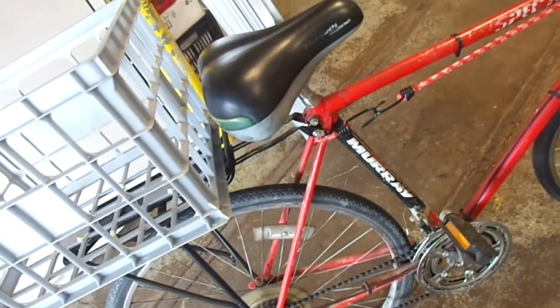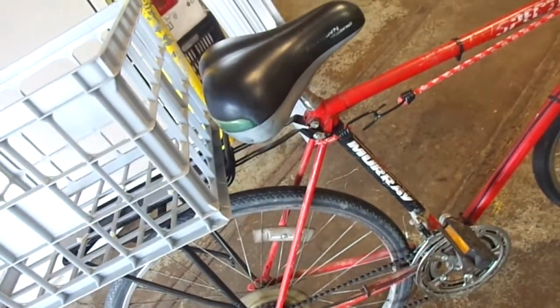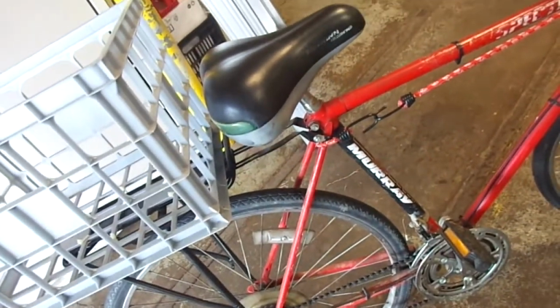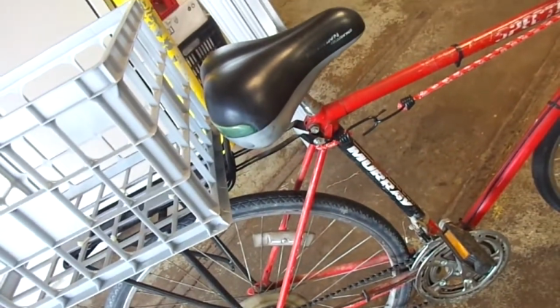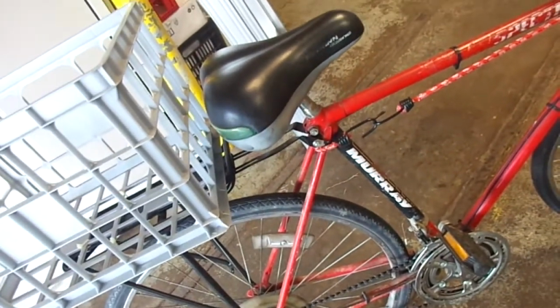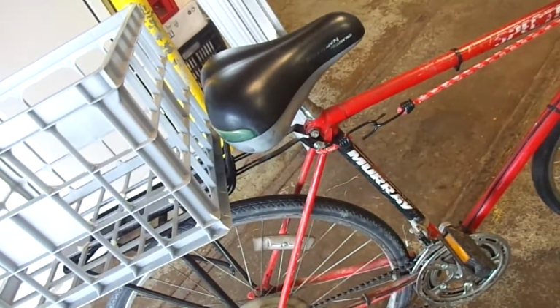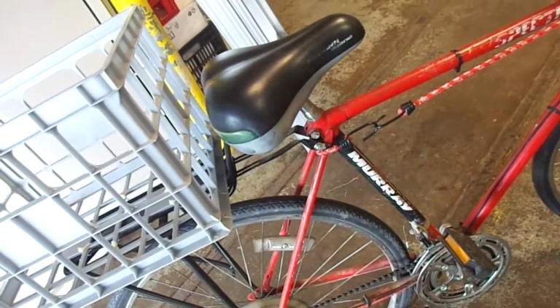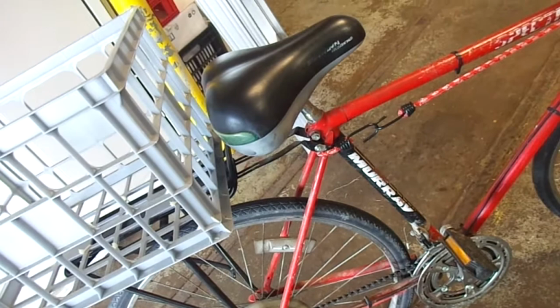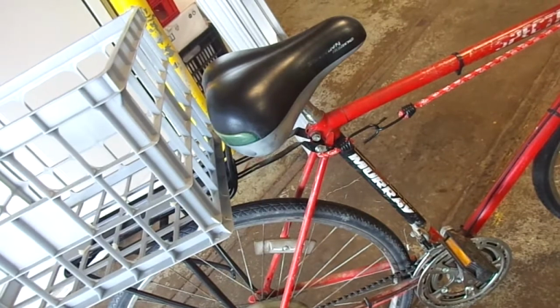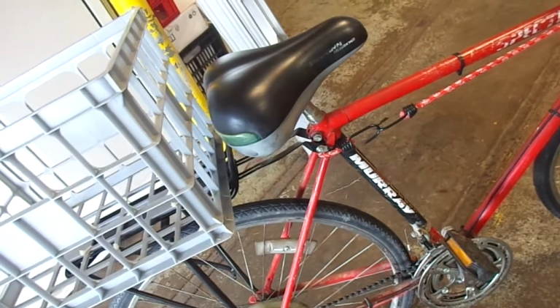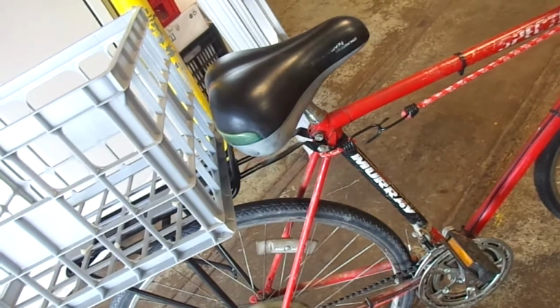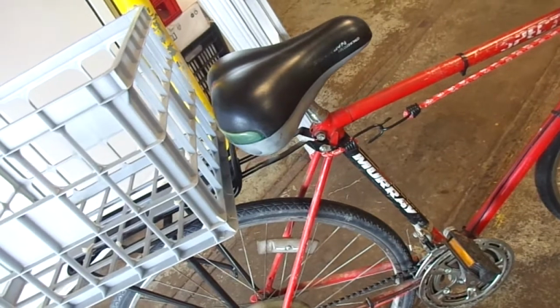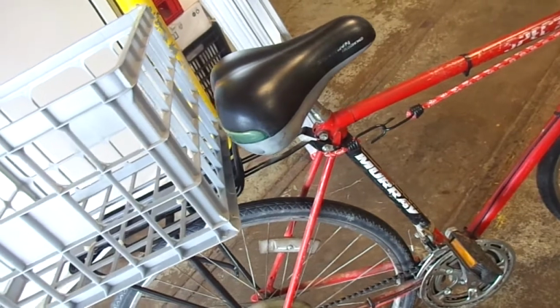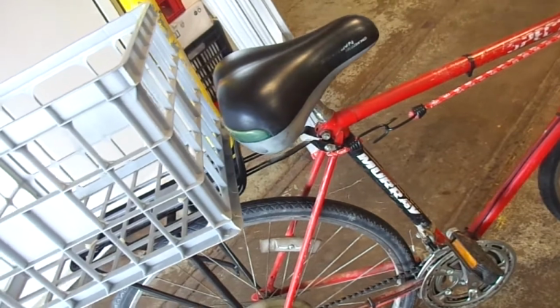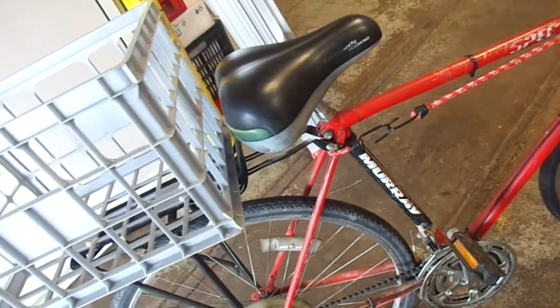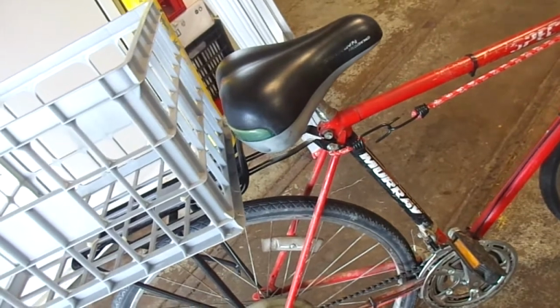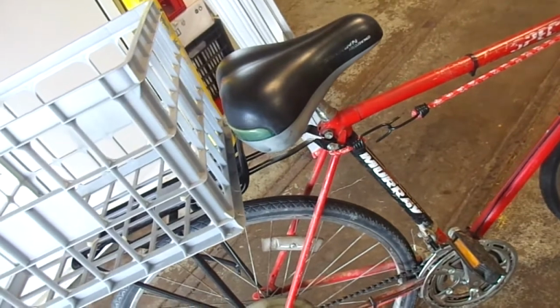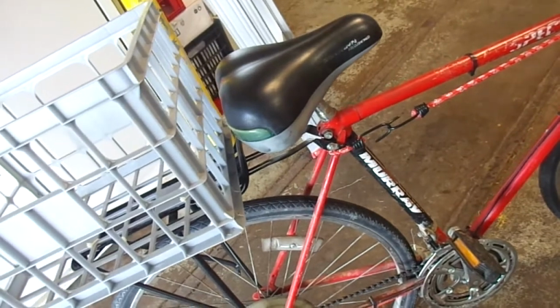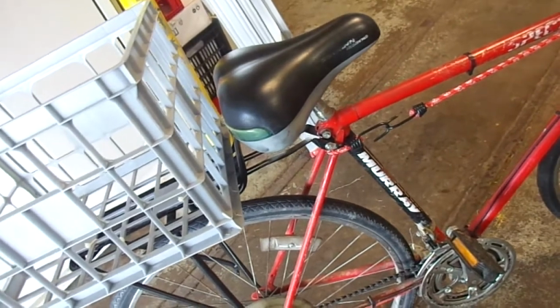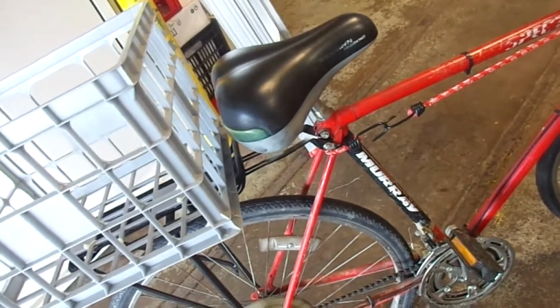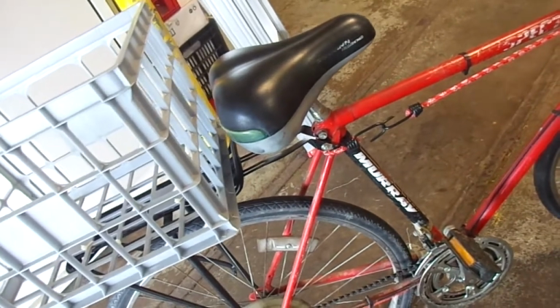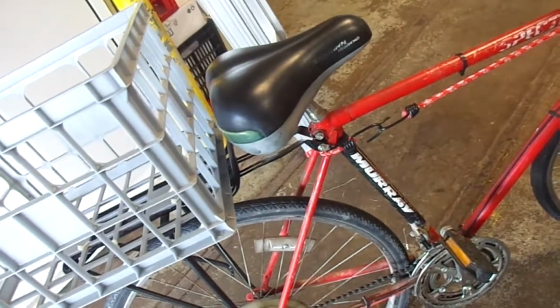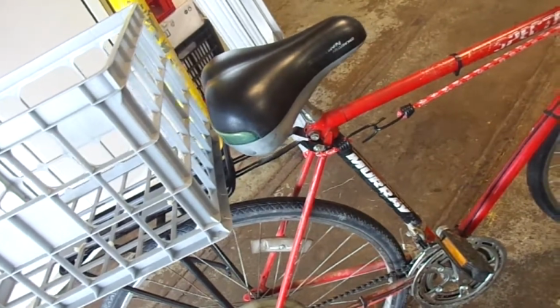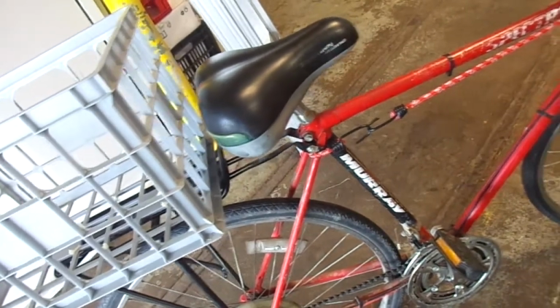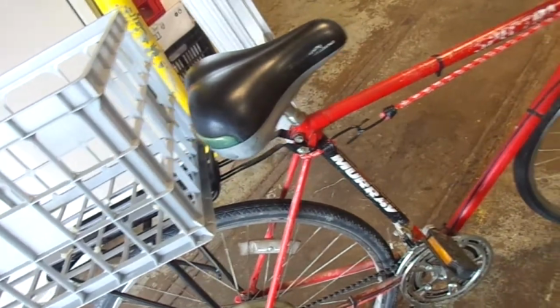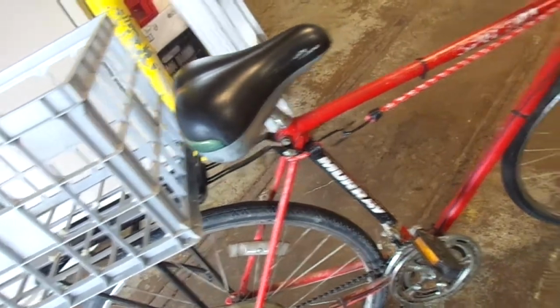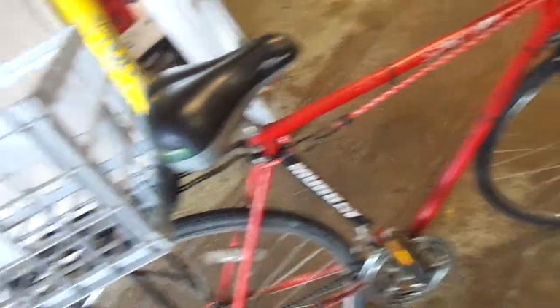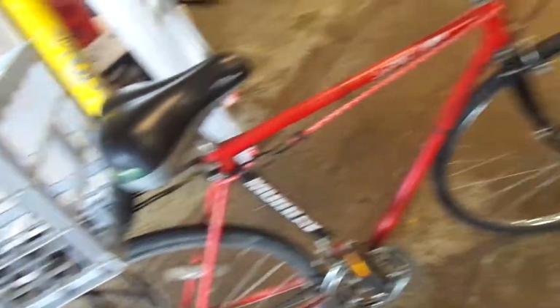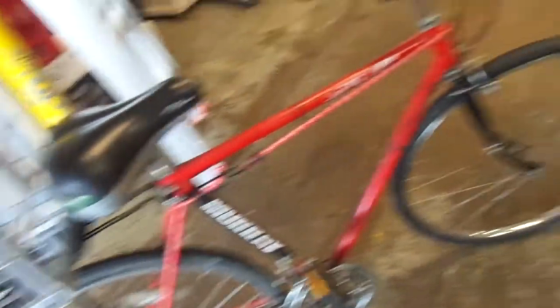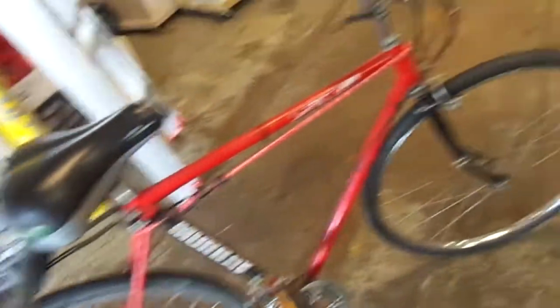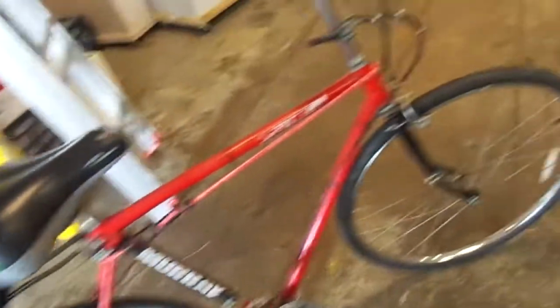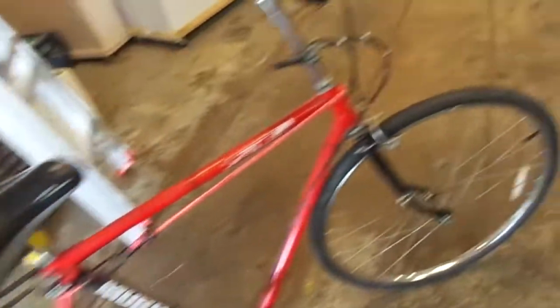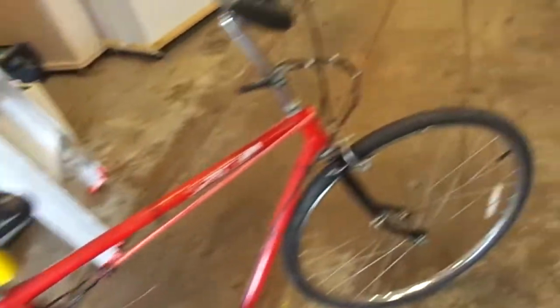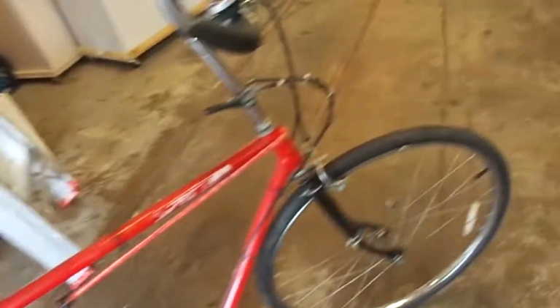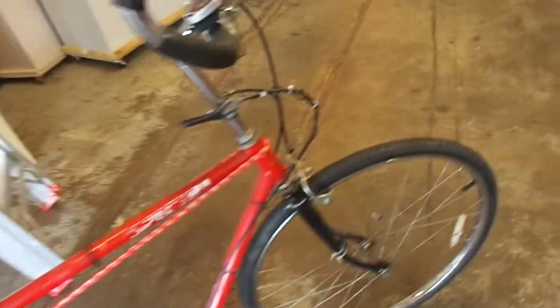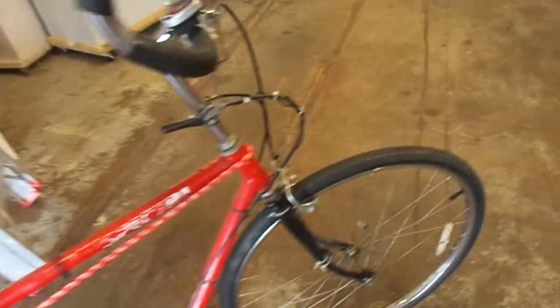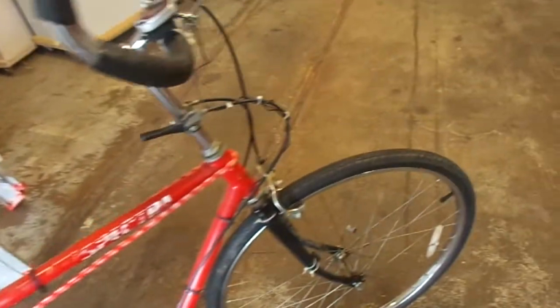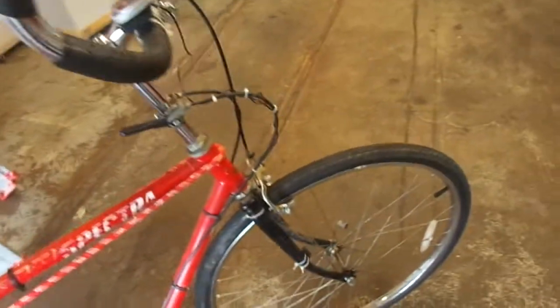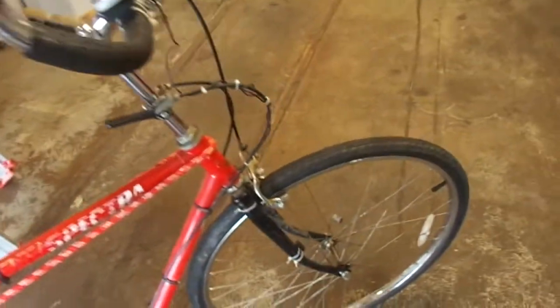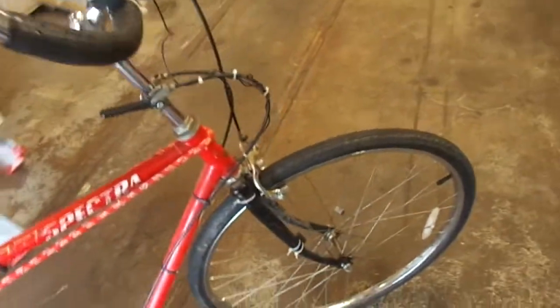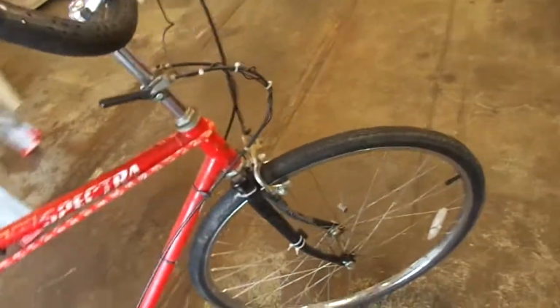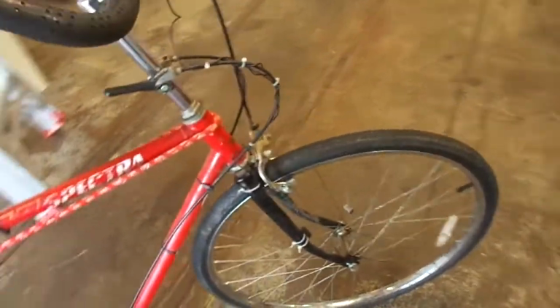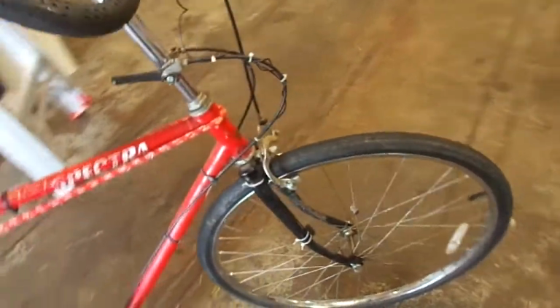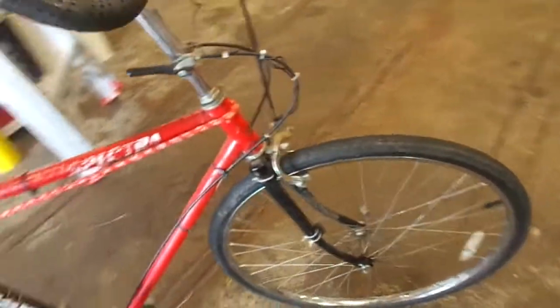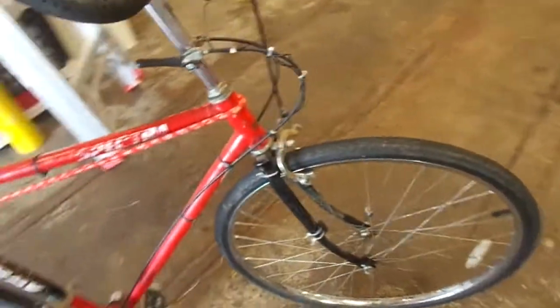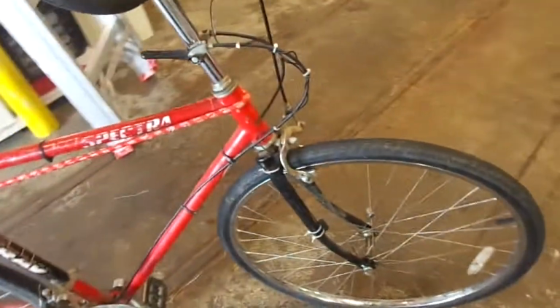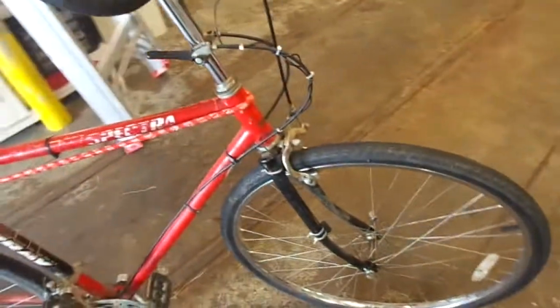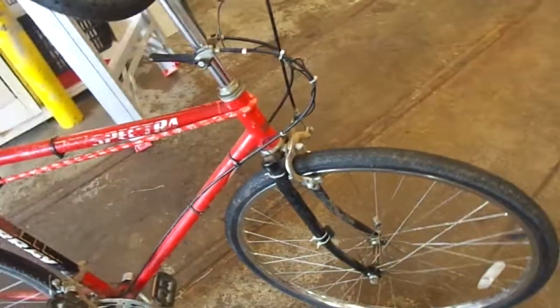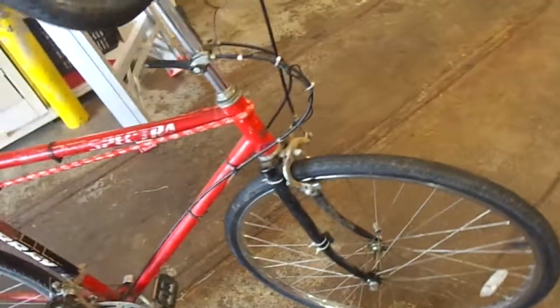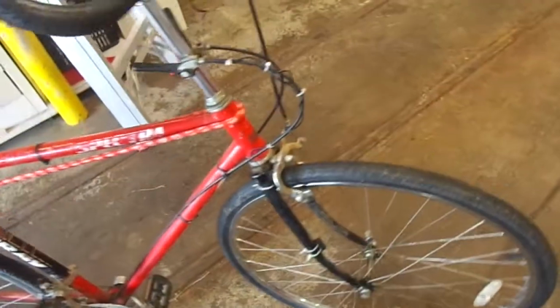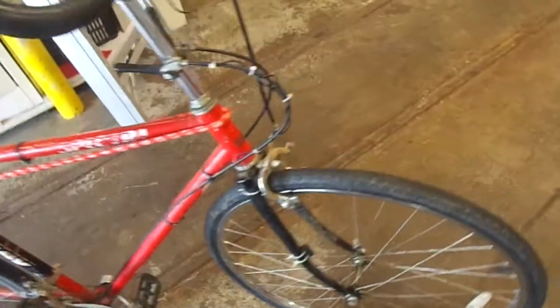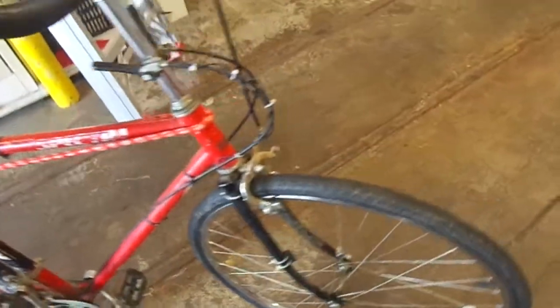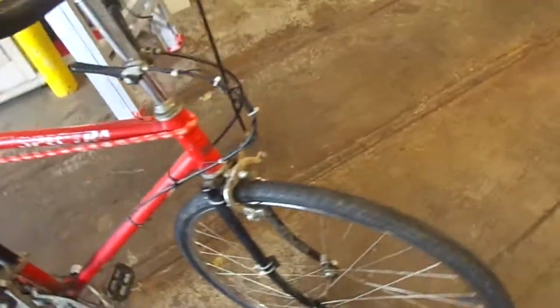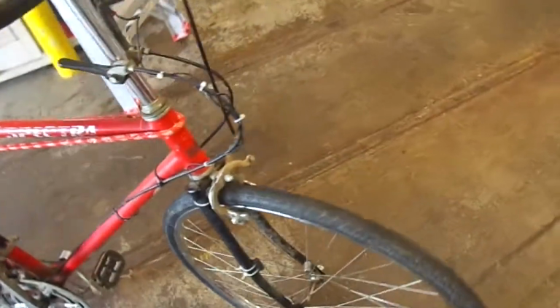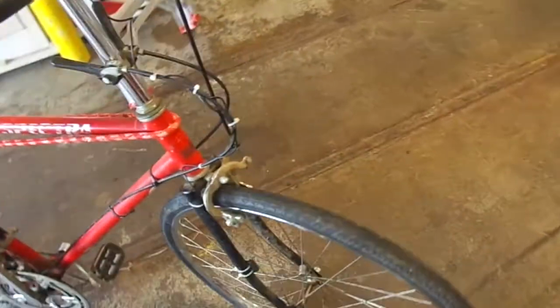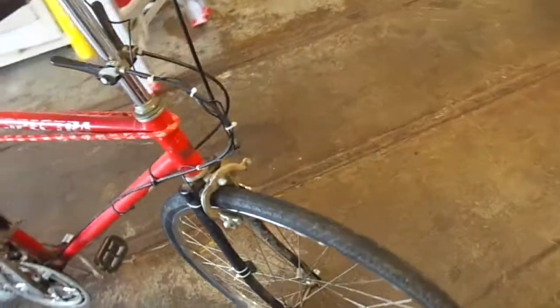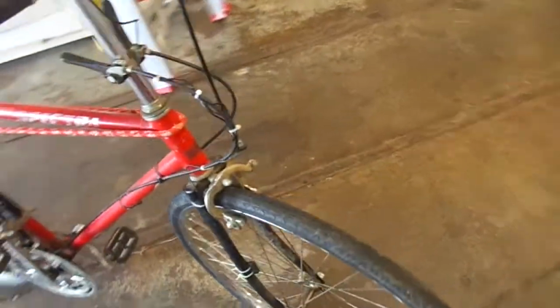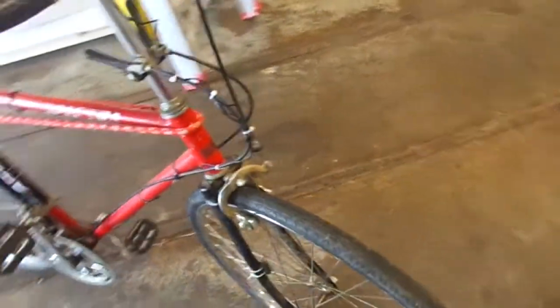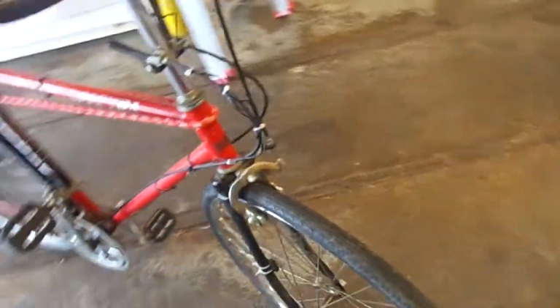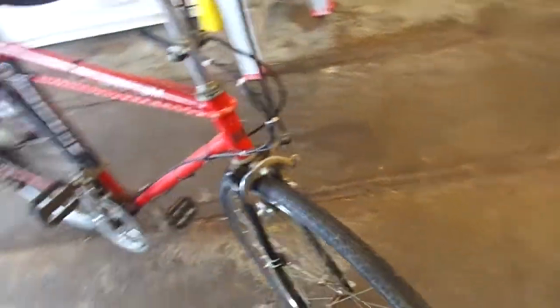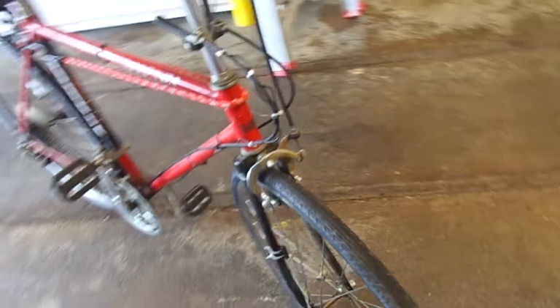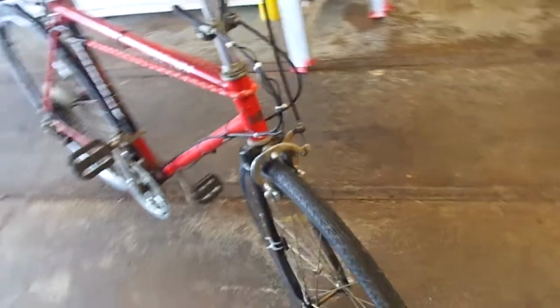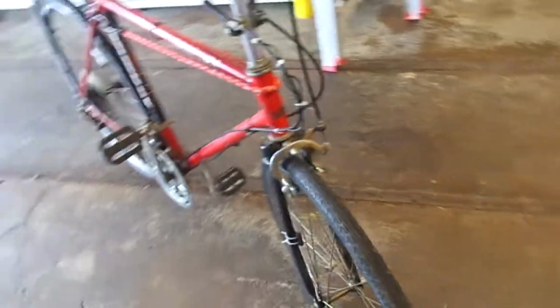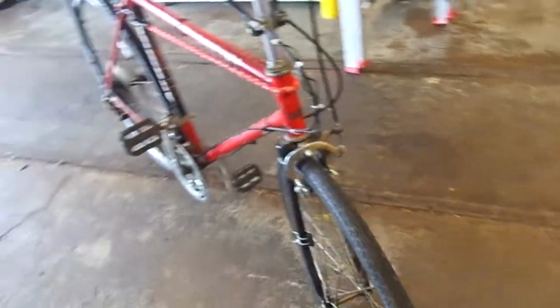I have no more rear brakes — they finally just fell off. The welds gave out and I figured, well, it lightens the load a little bit. So I've only kept the front brakes on it — it's just a front brake model now.